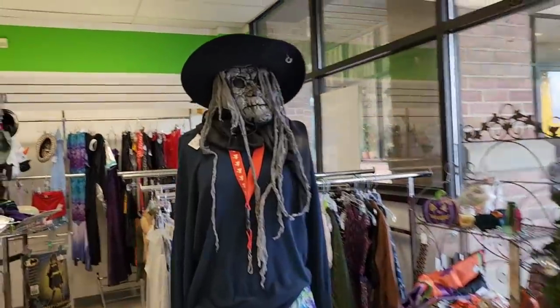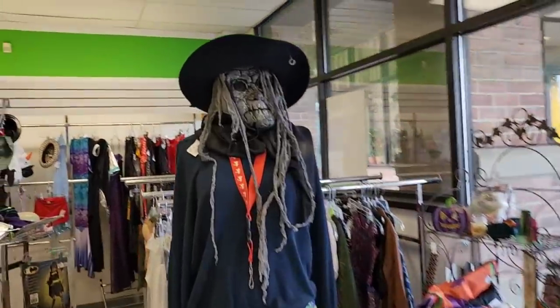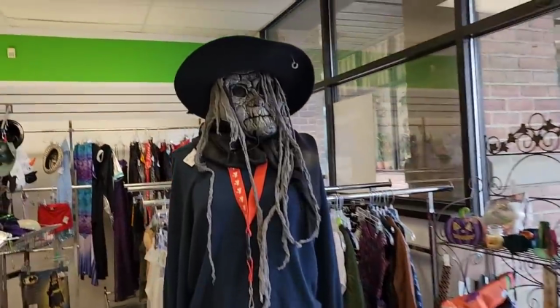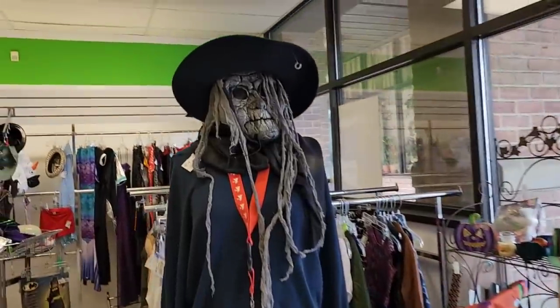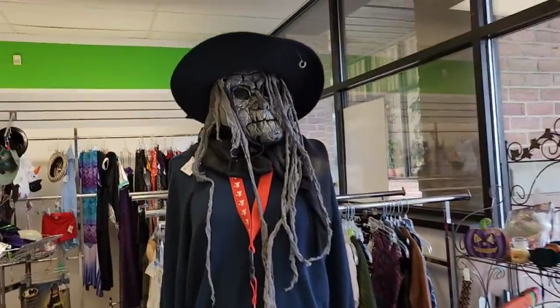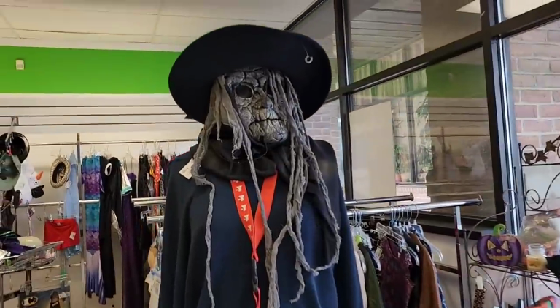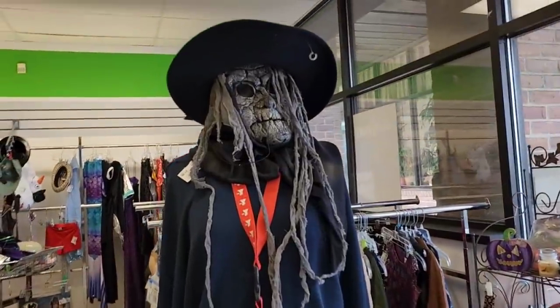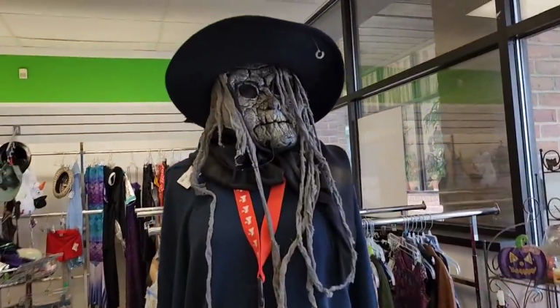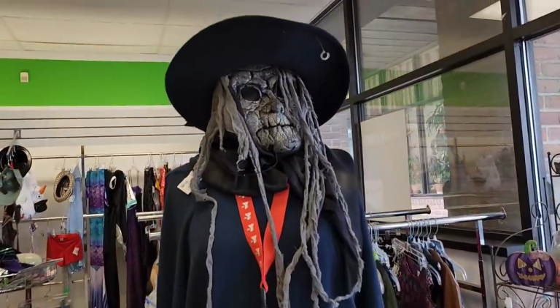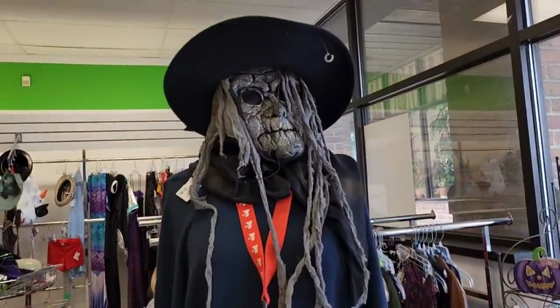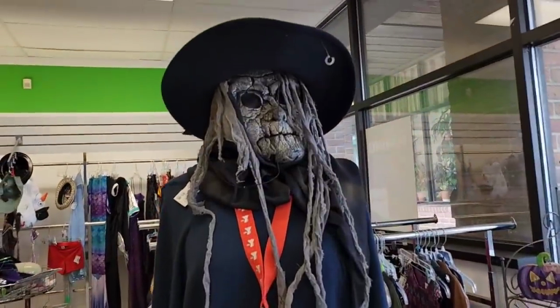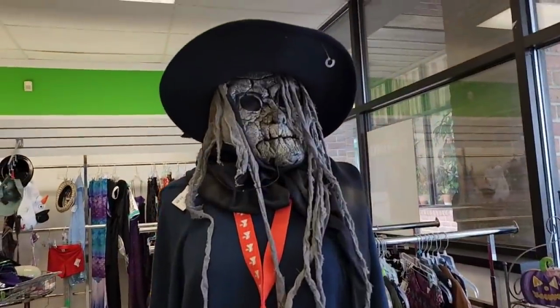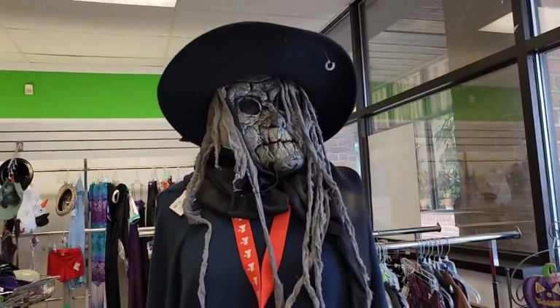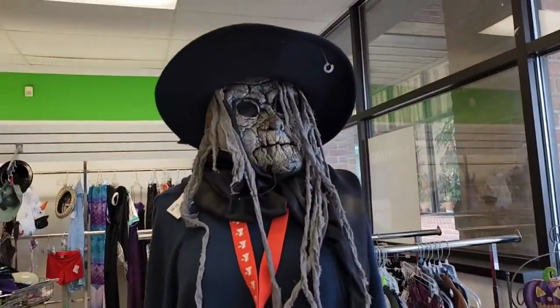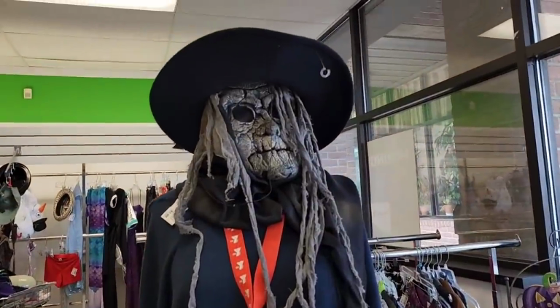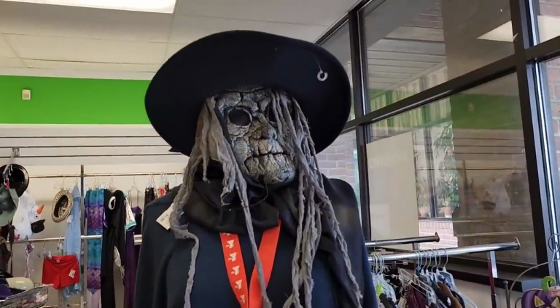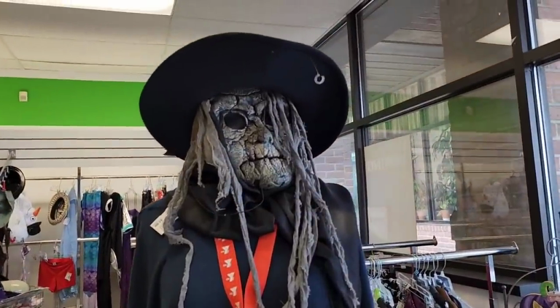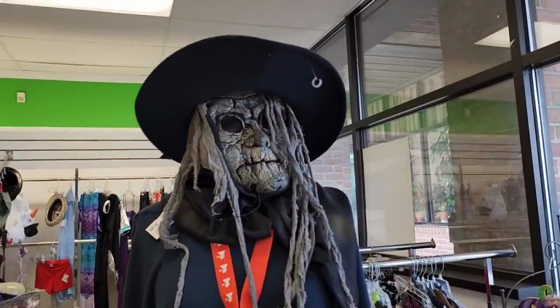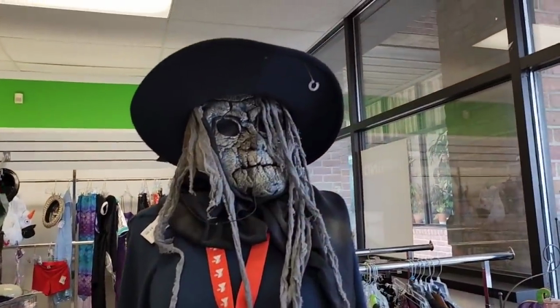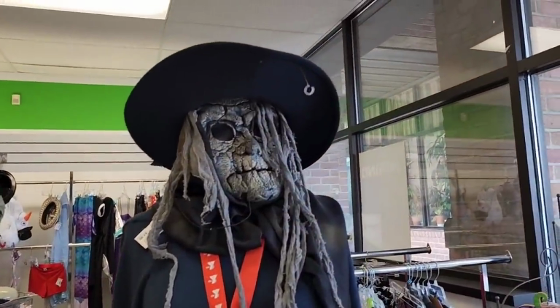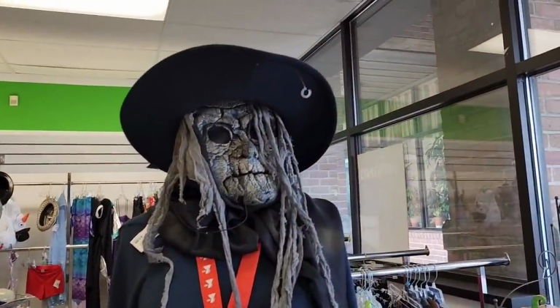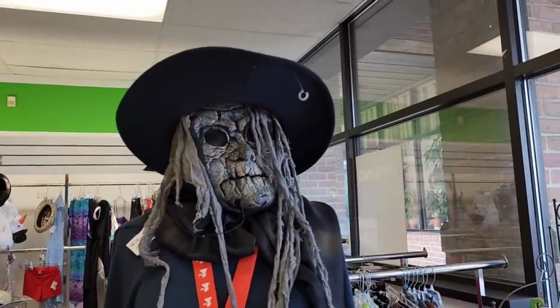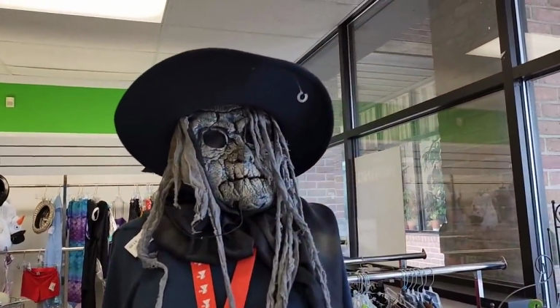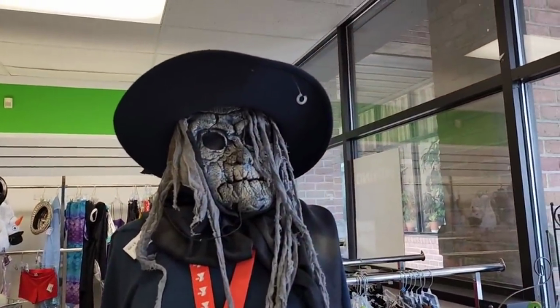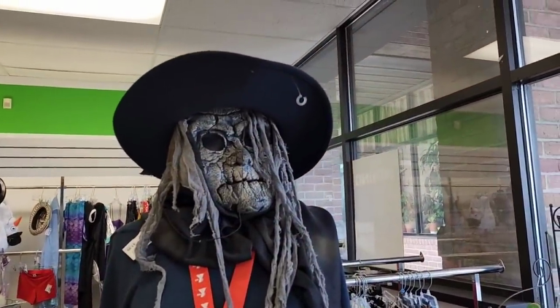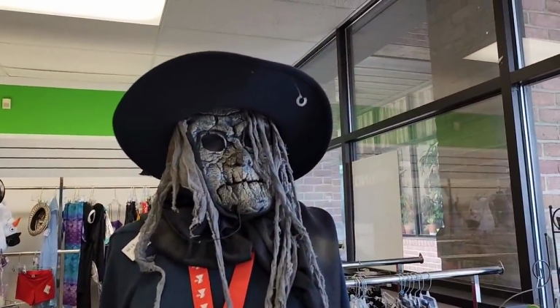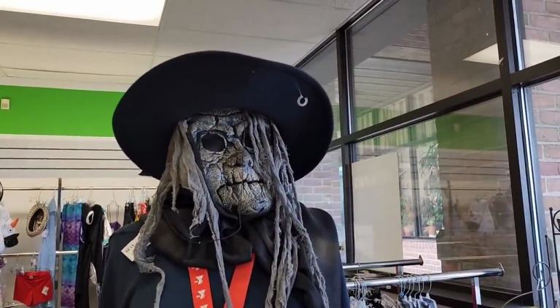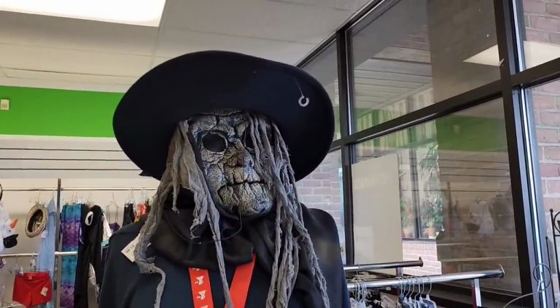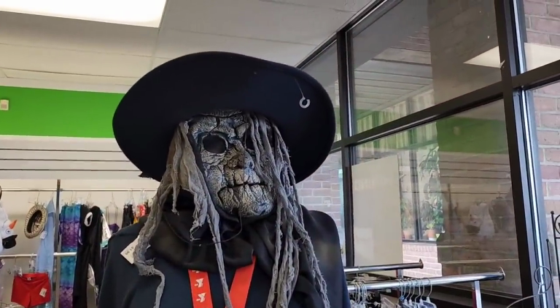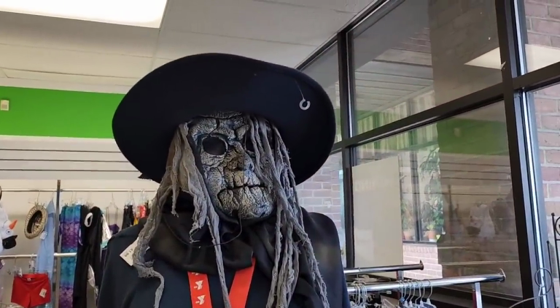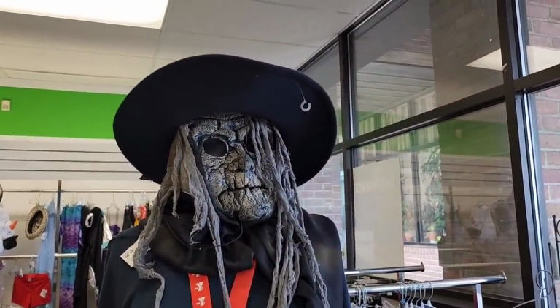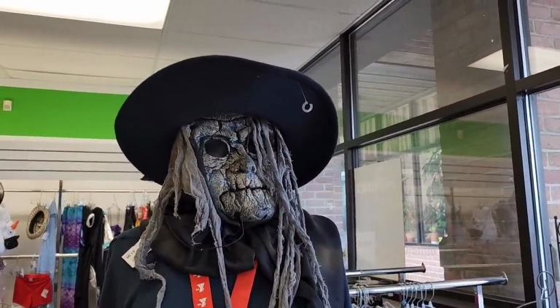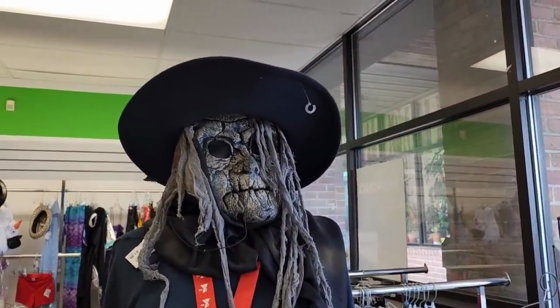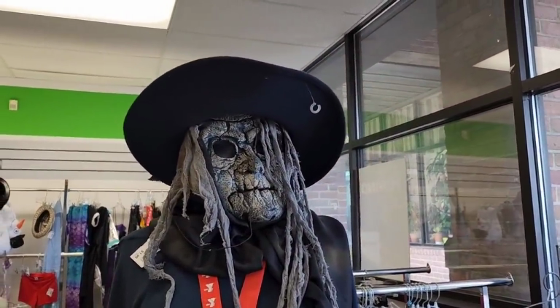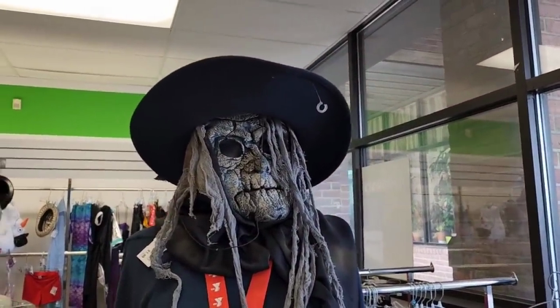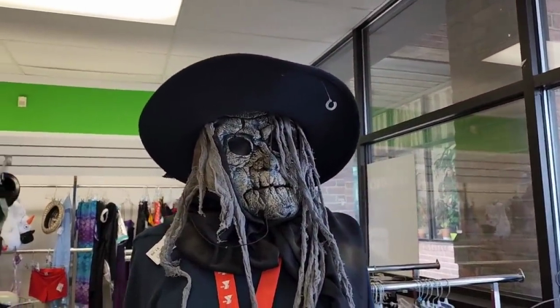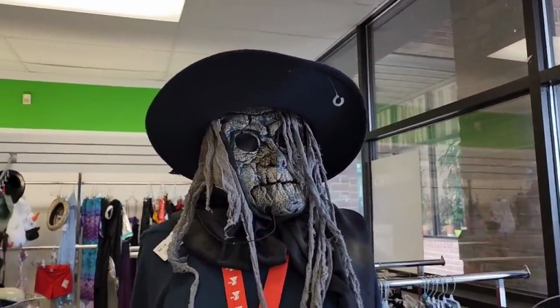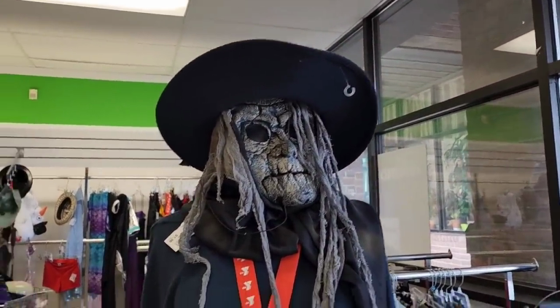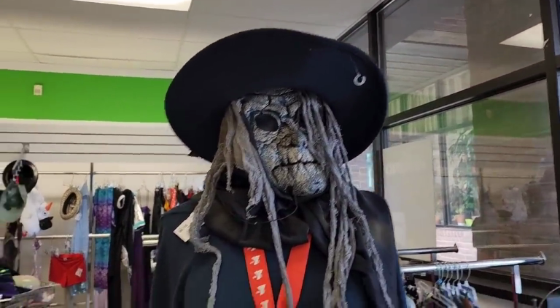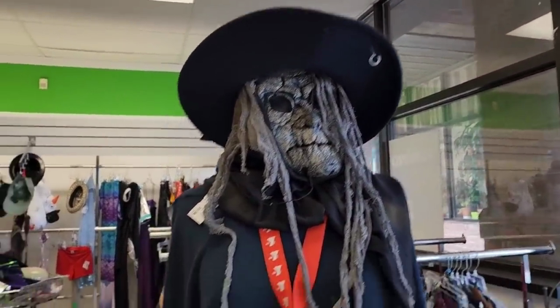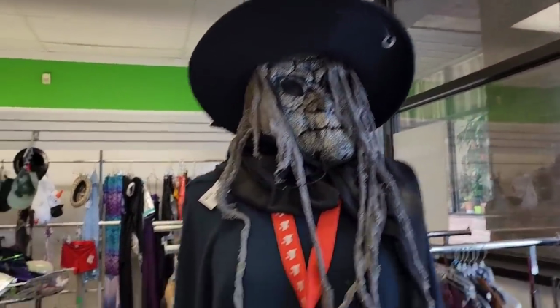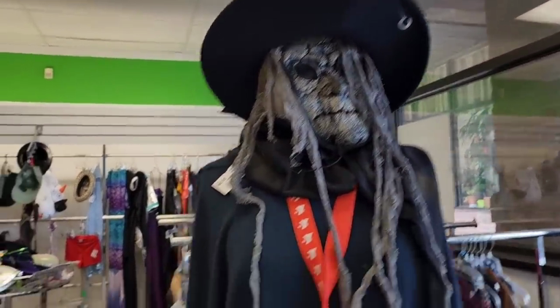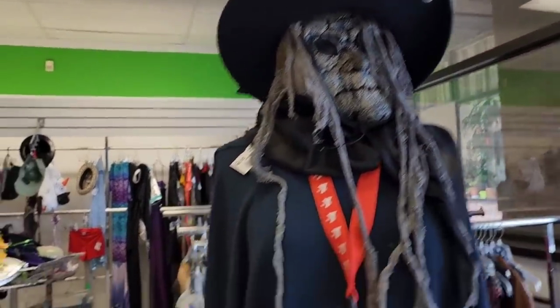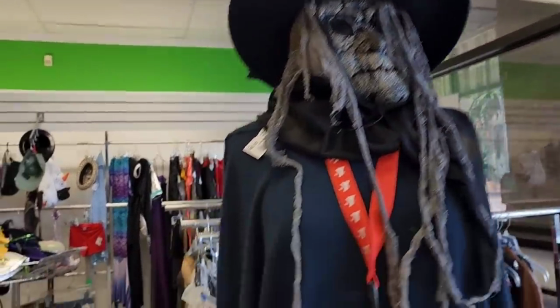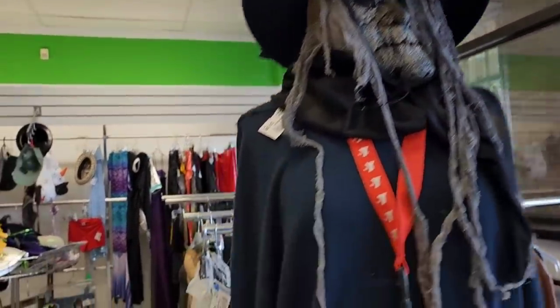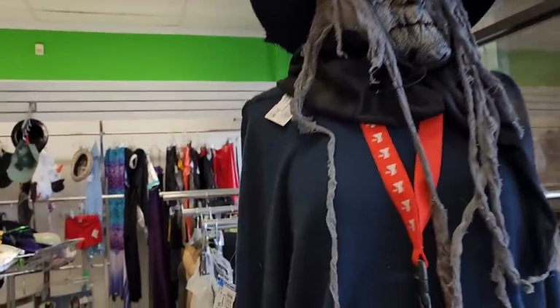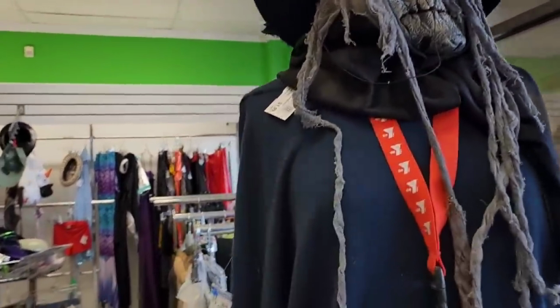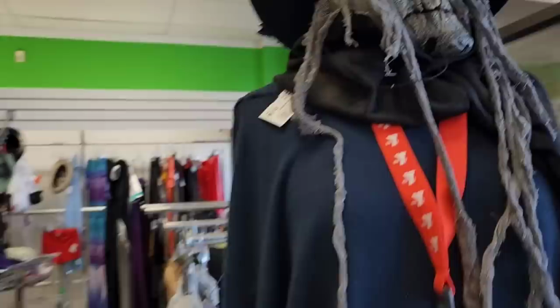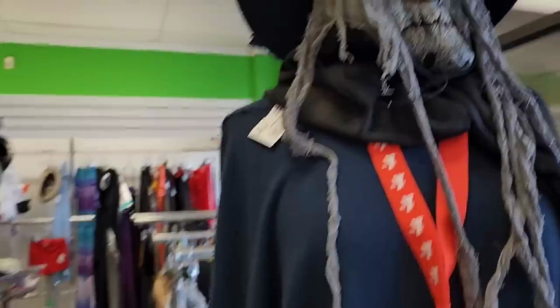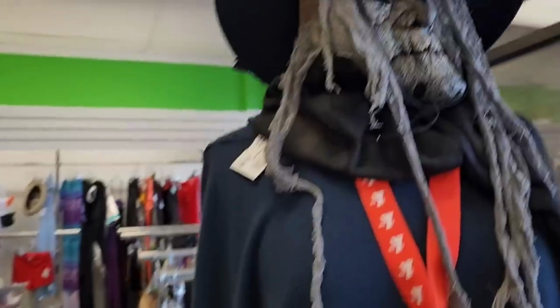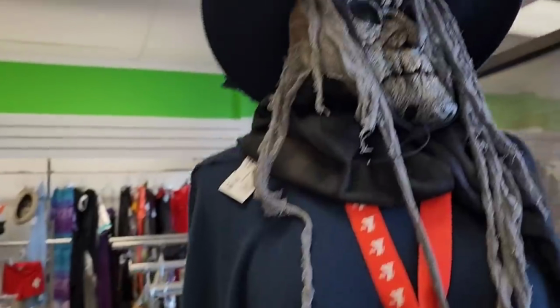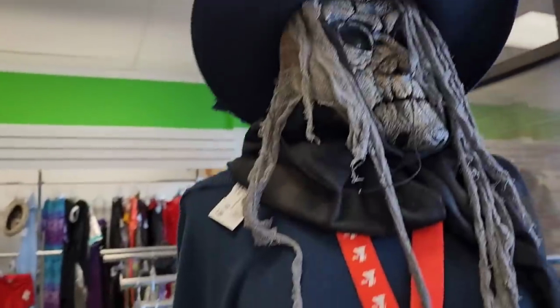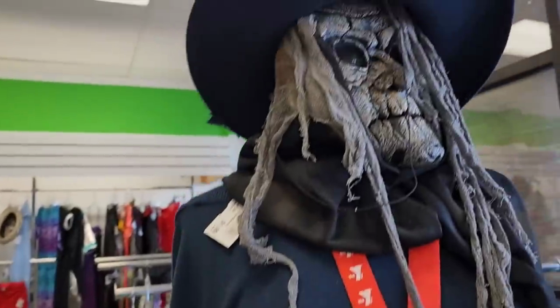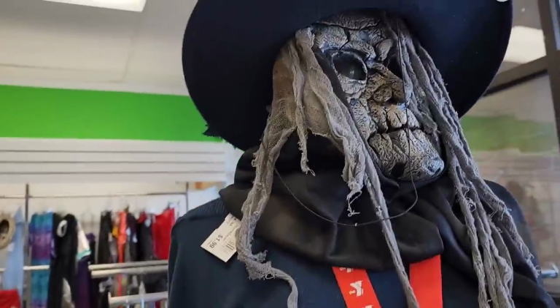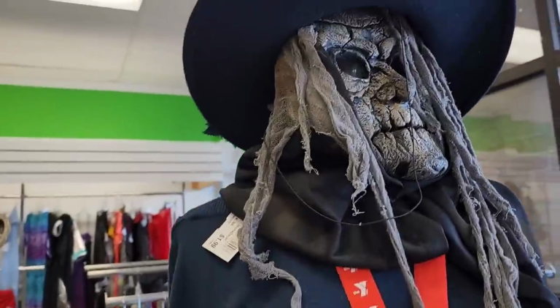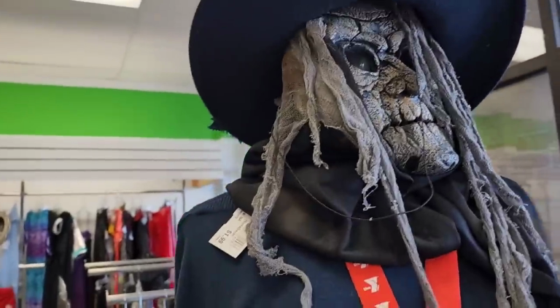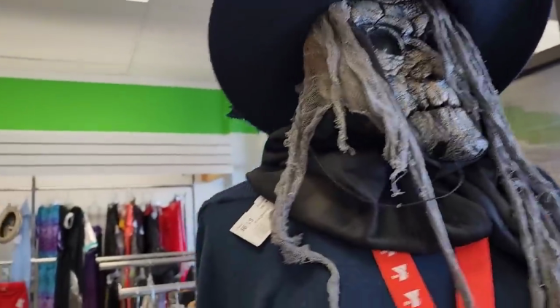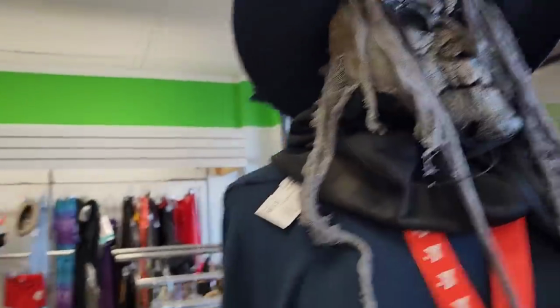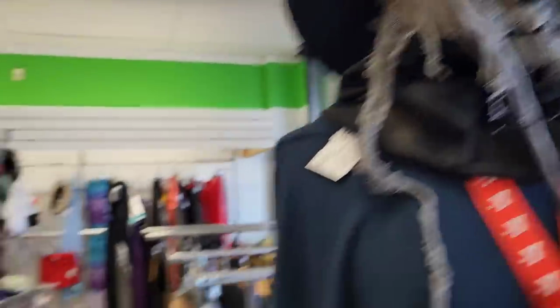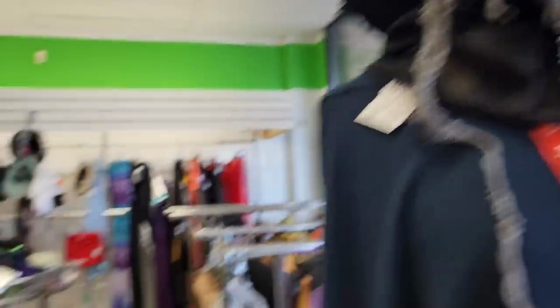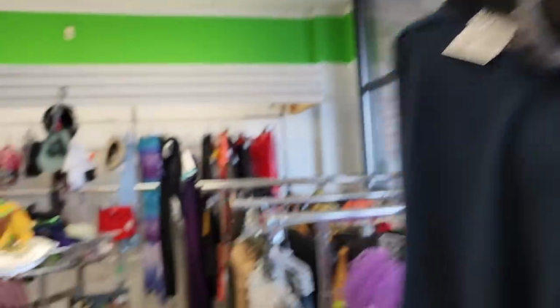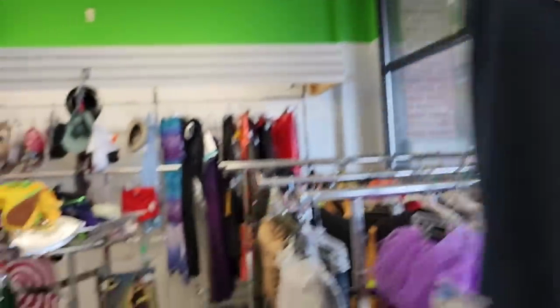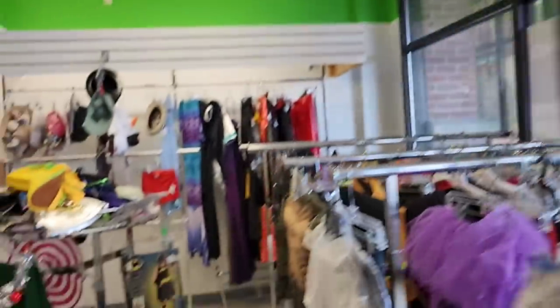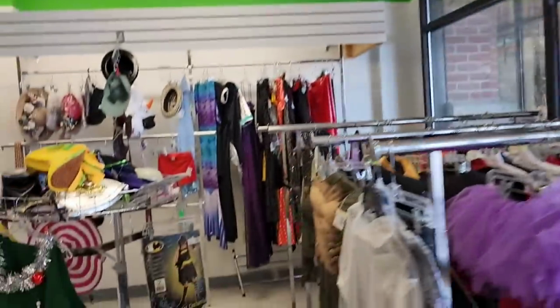This looks like a pirate from Pirates of the Caribbean. Doesn't it? It looks like a pirate from Pirates of the Caribbean.